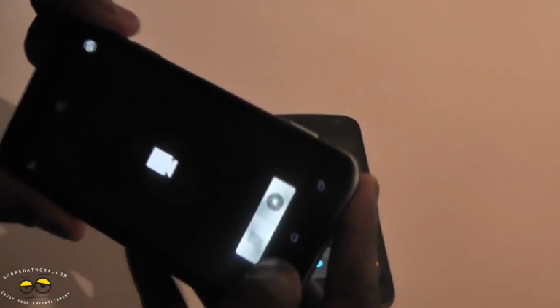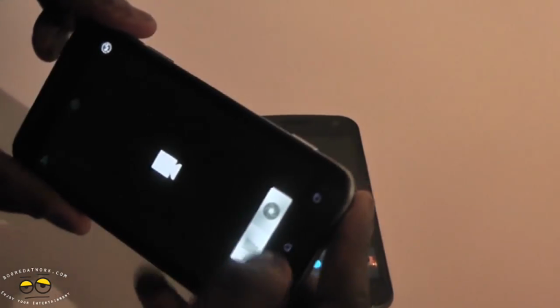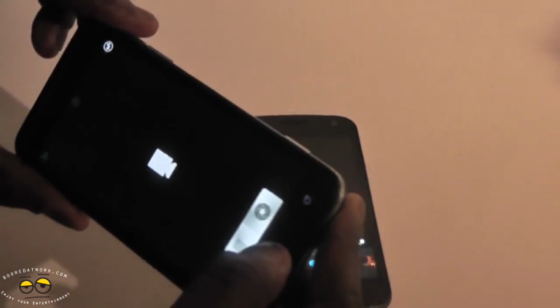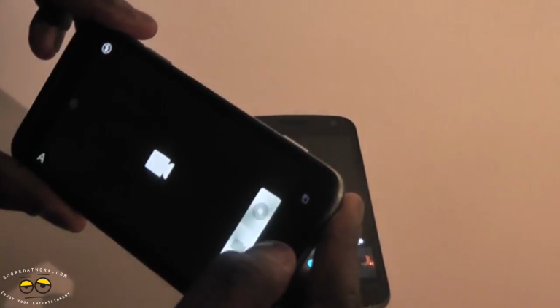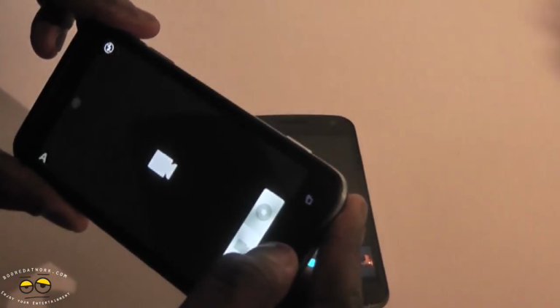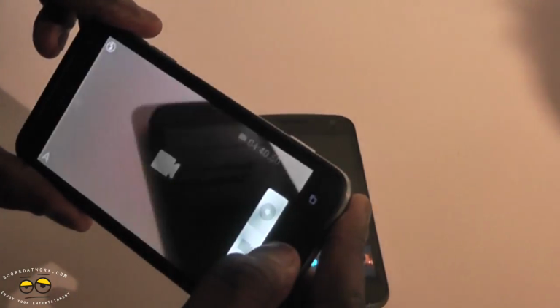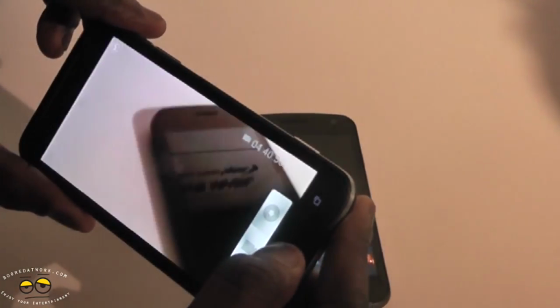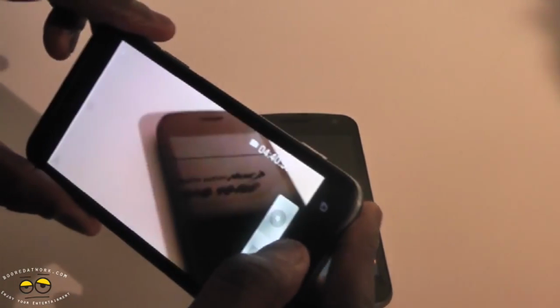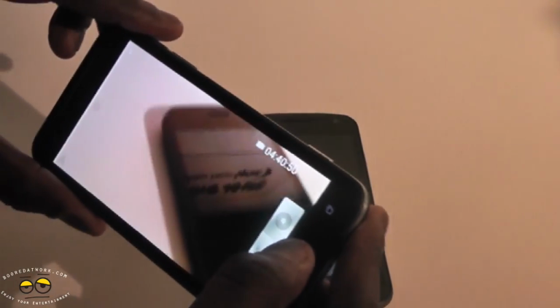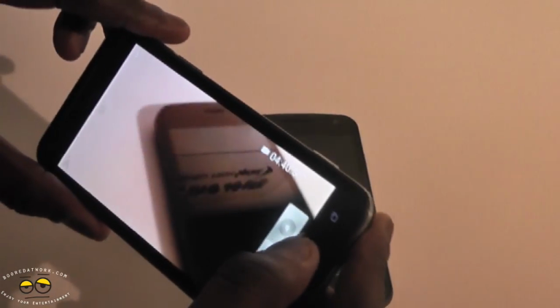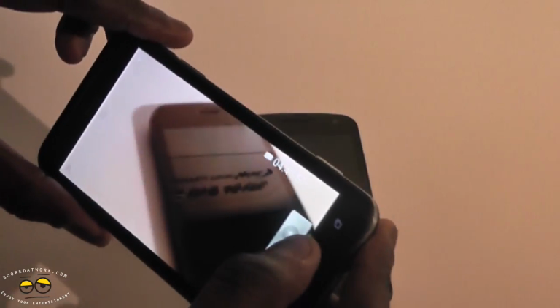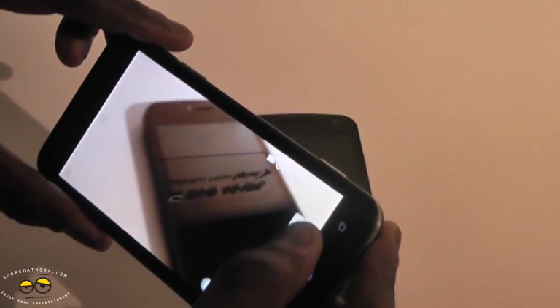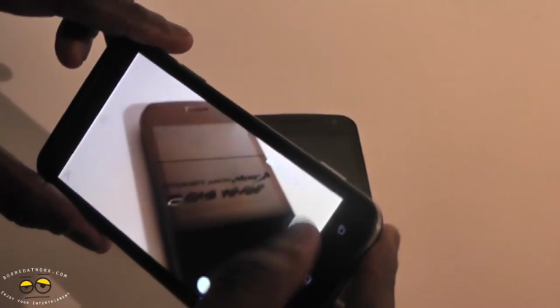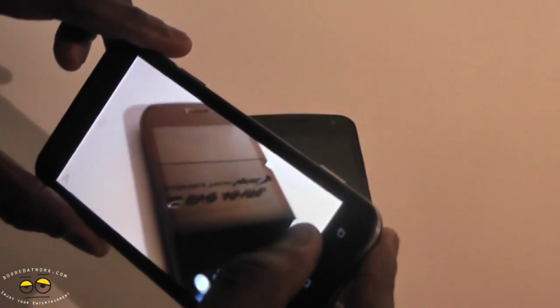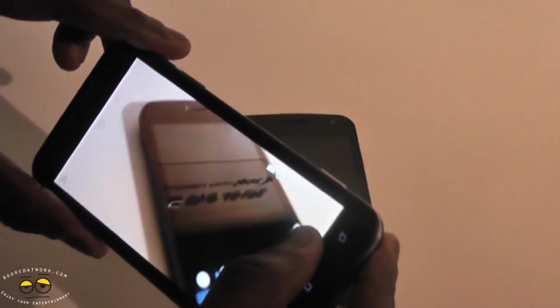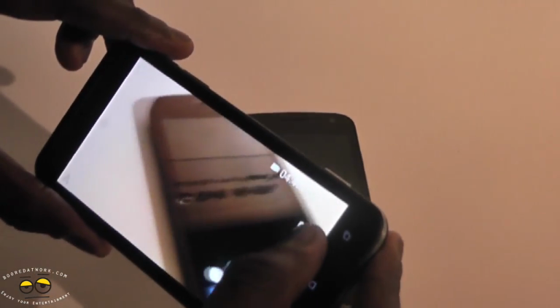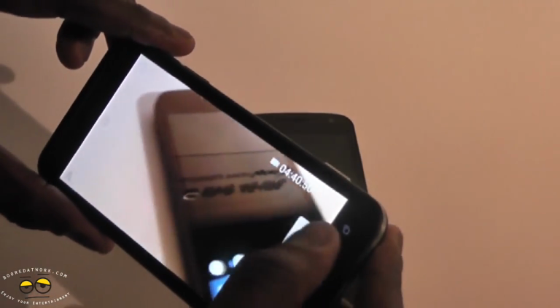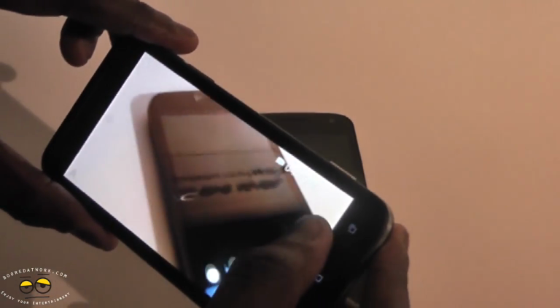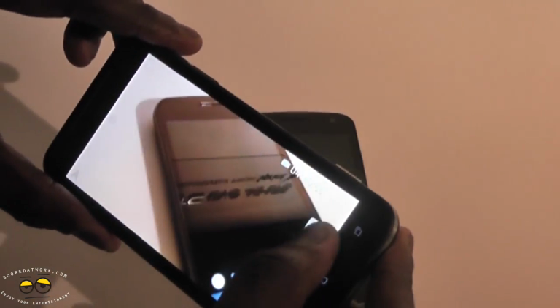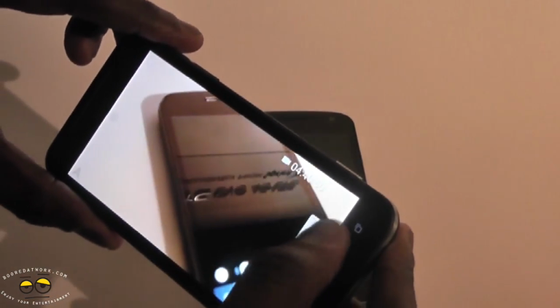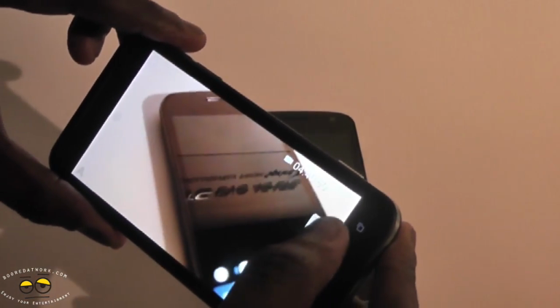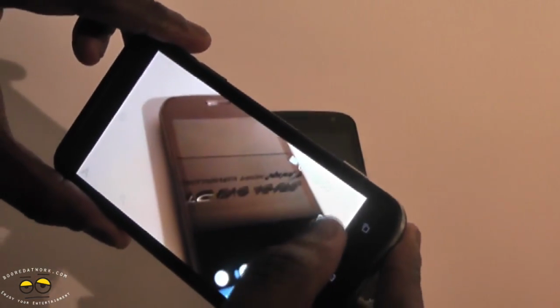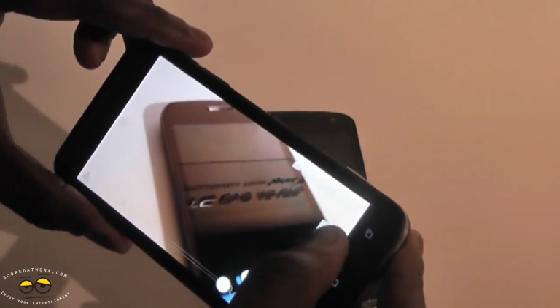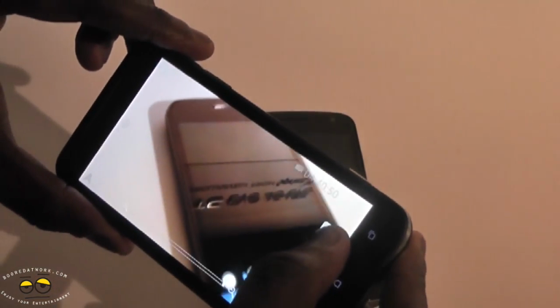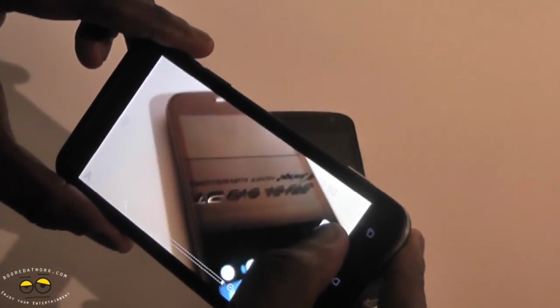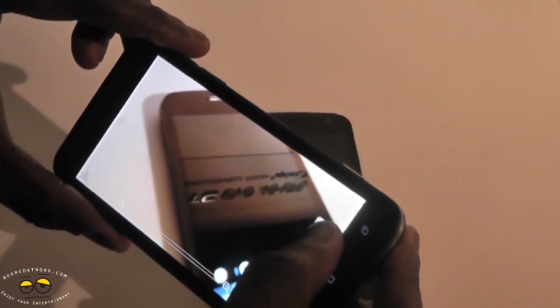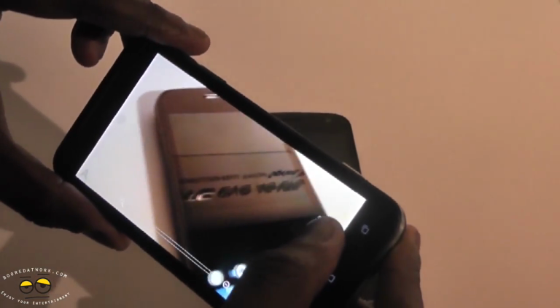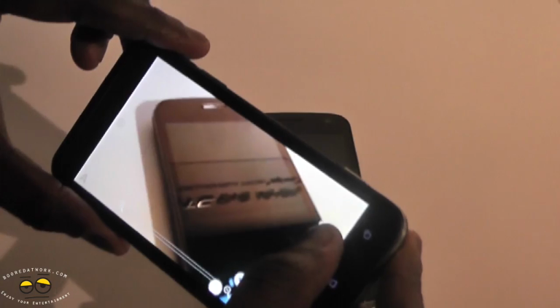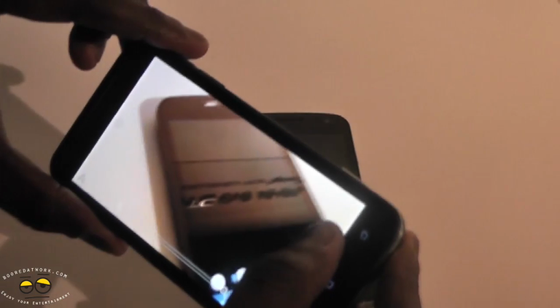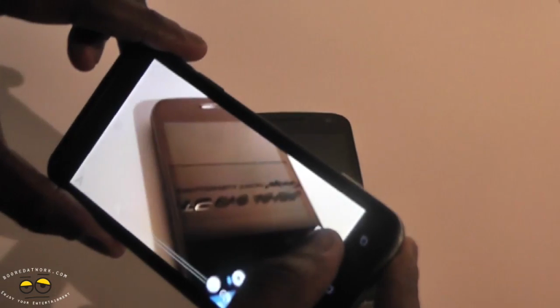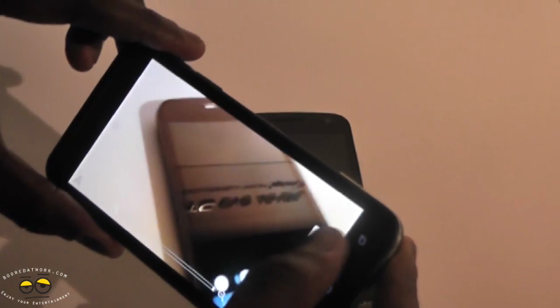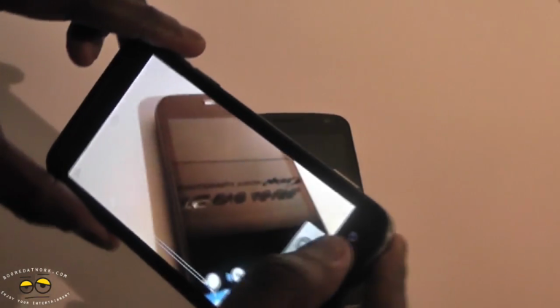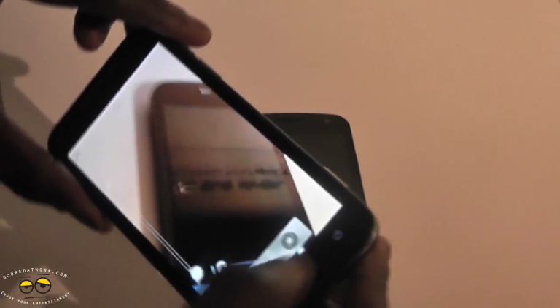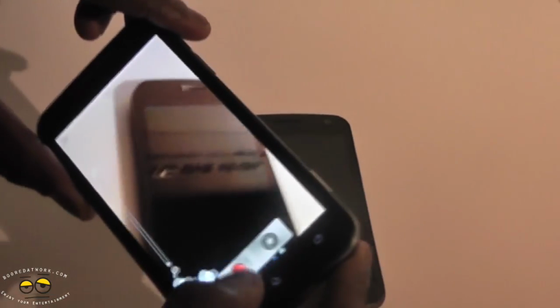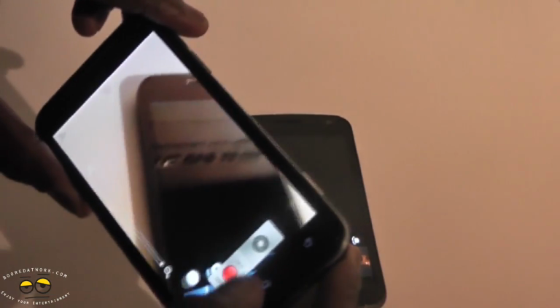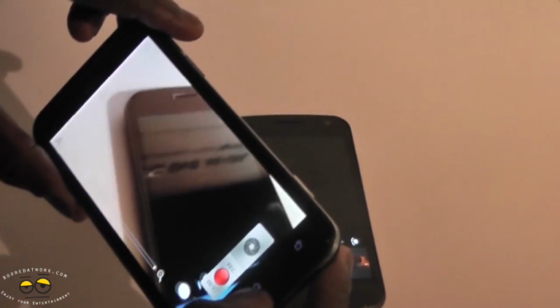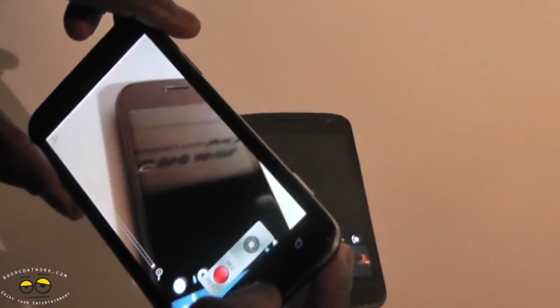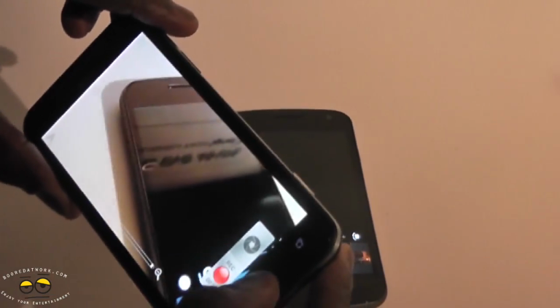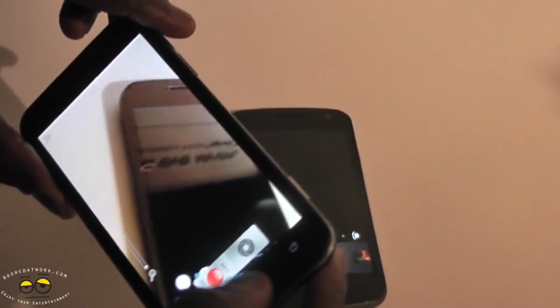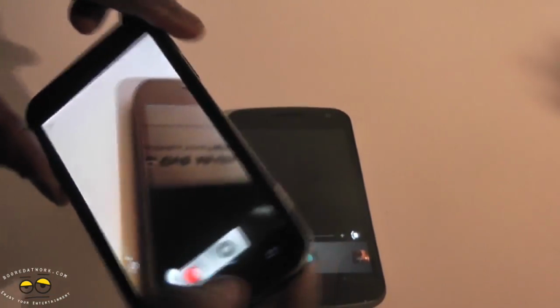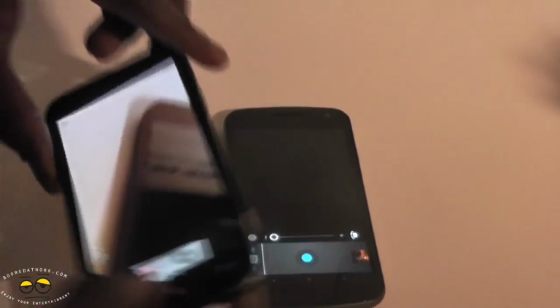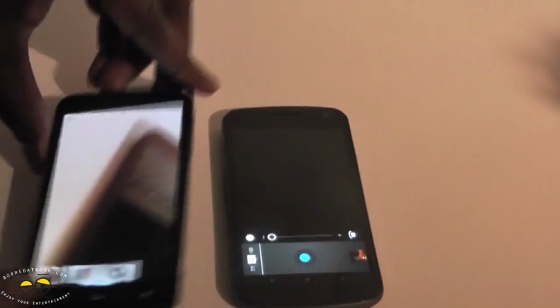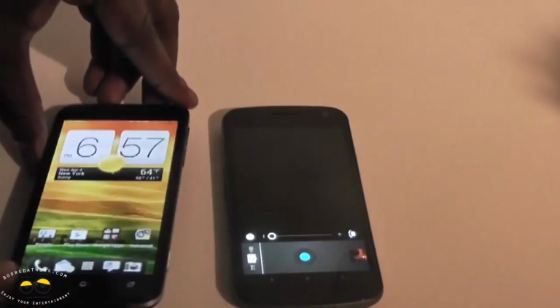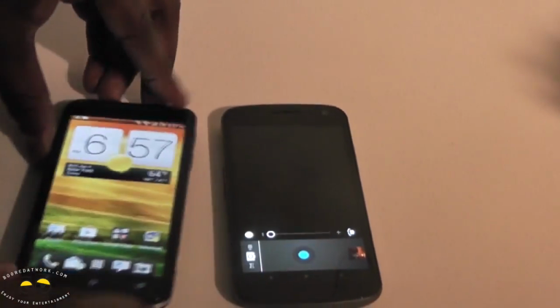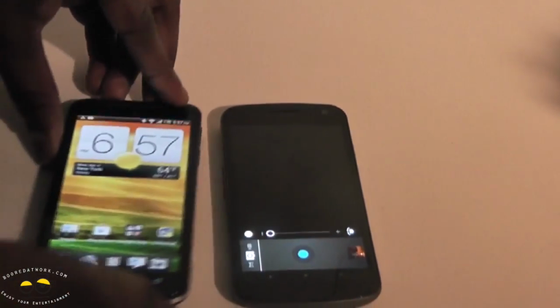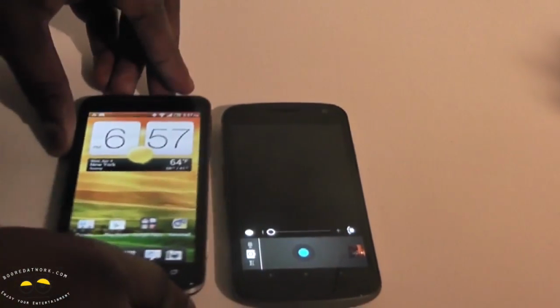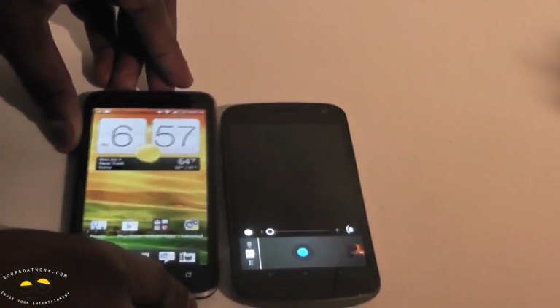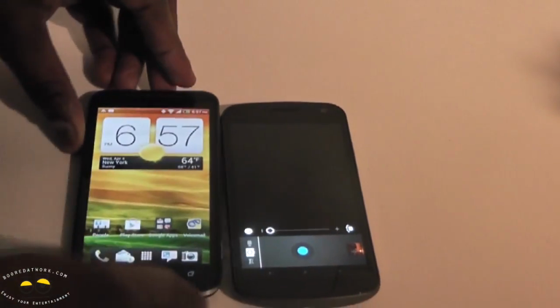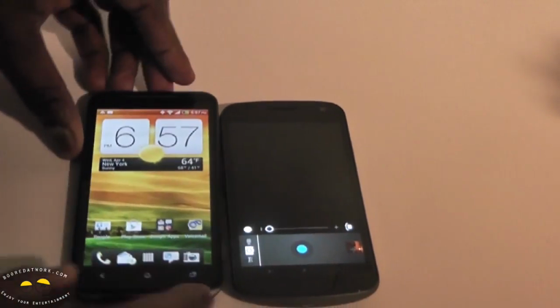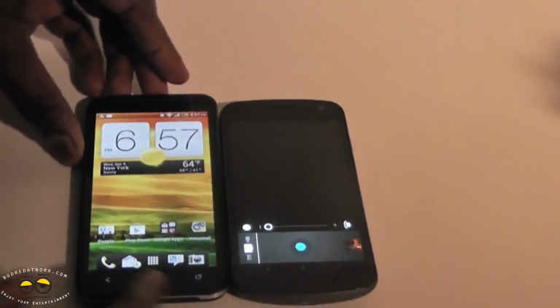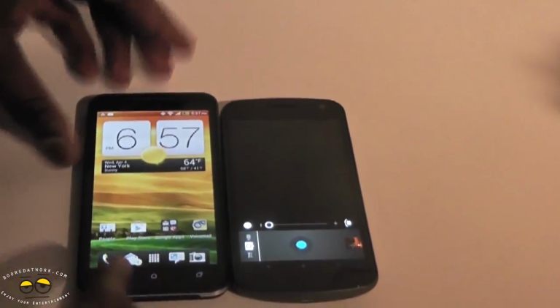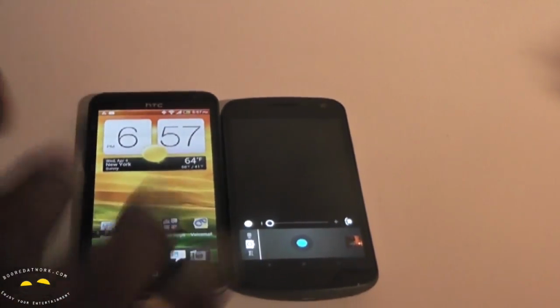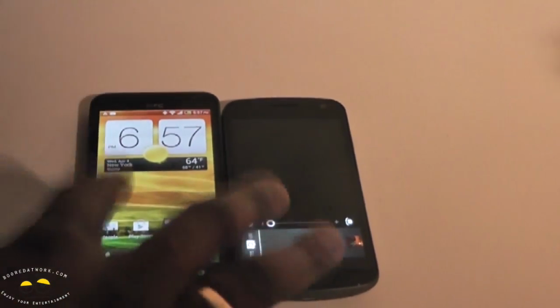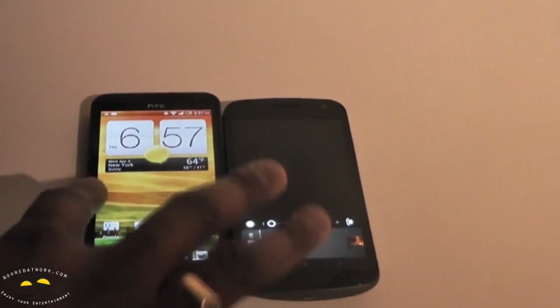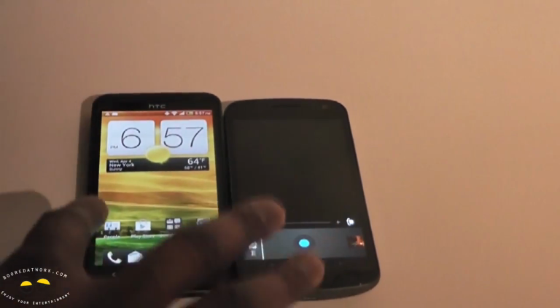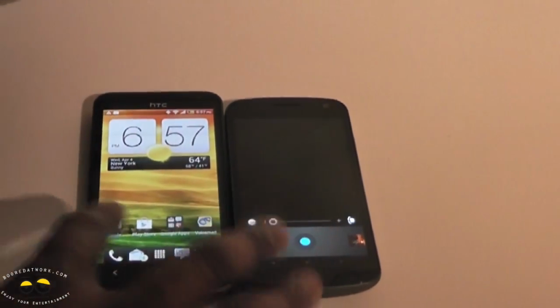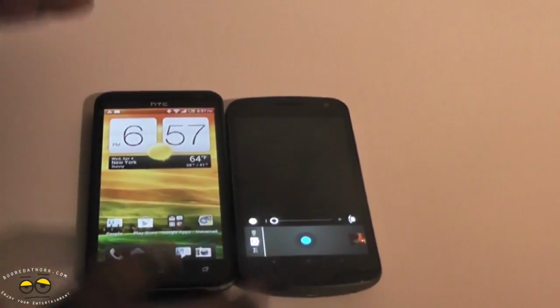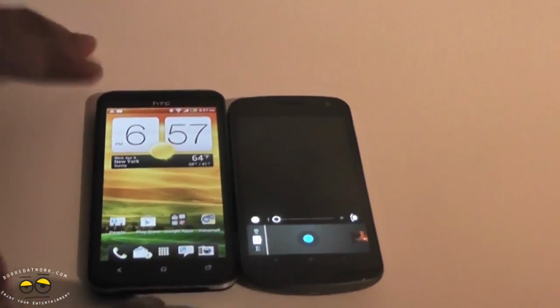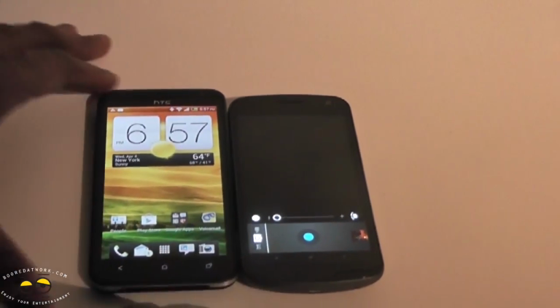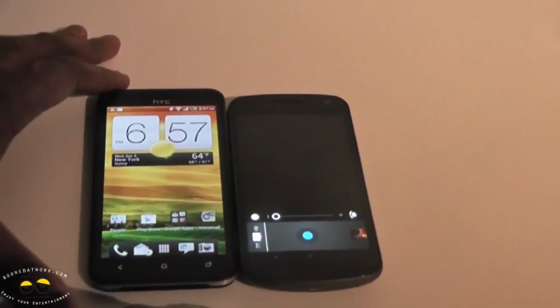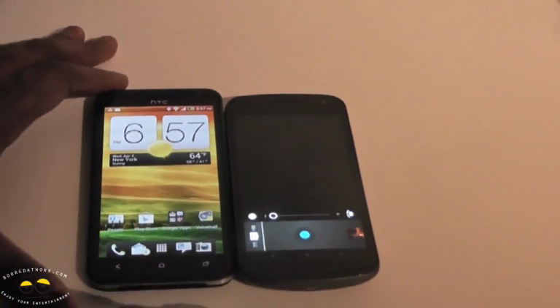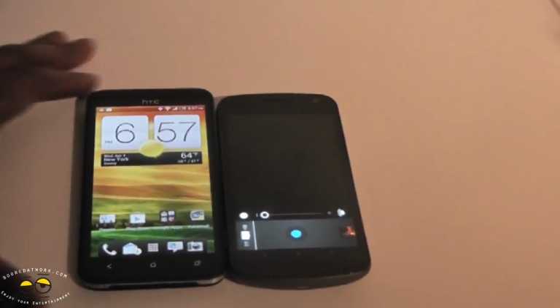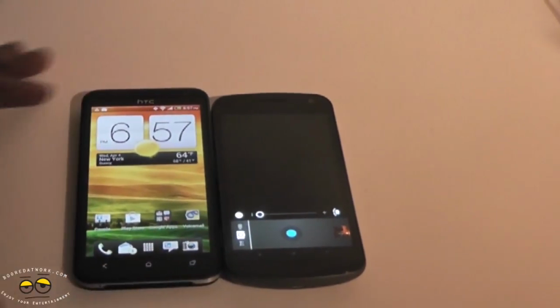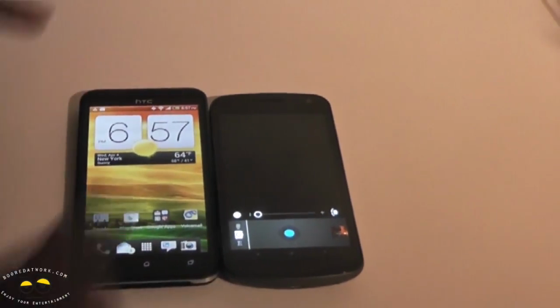Also, while recording video, you can take pictures at the same time. That is something very, very cool with the HTC Evo 4G LTE.